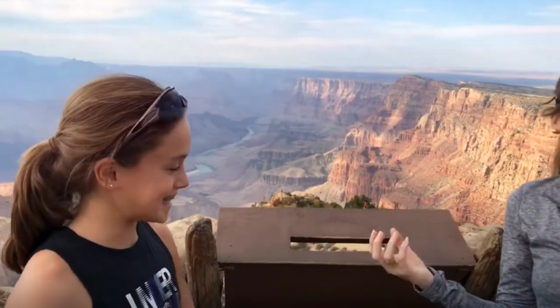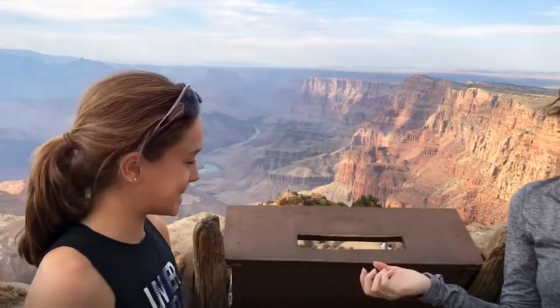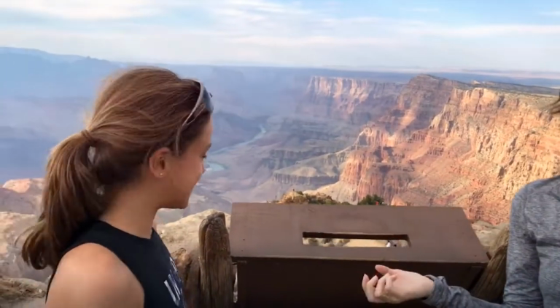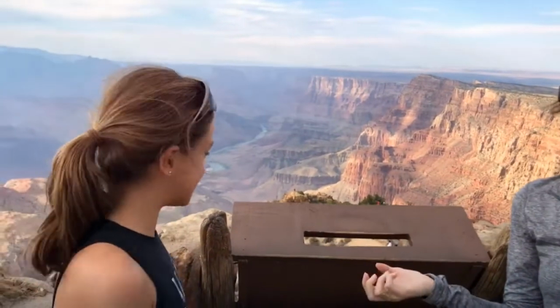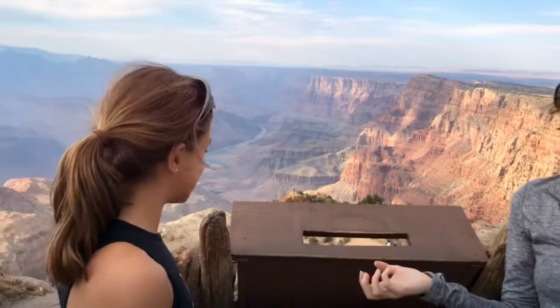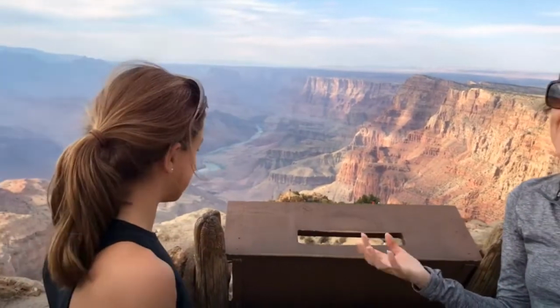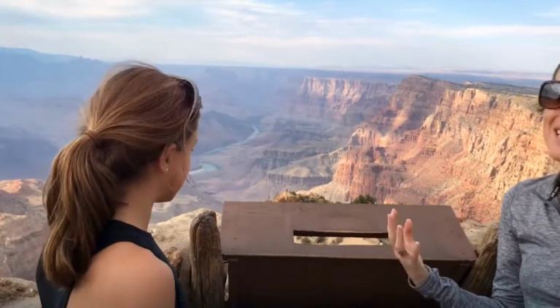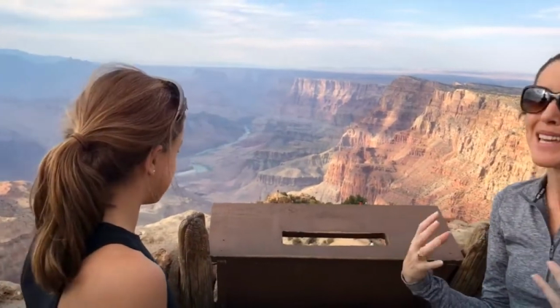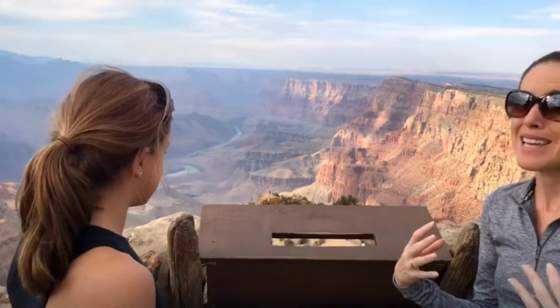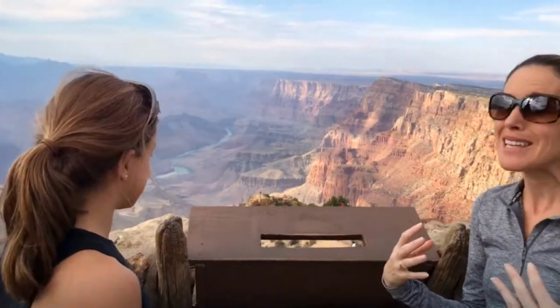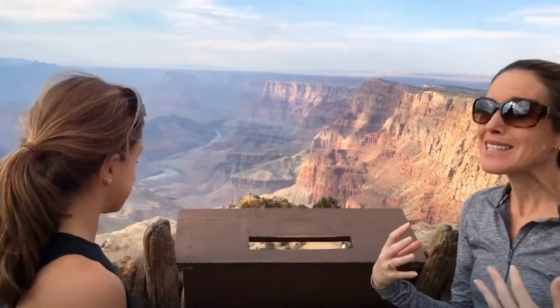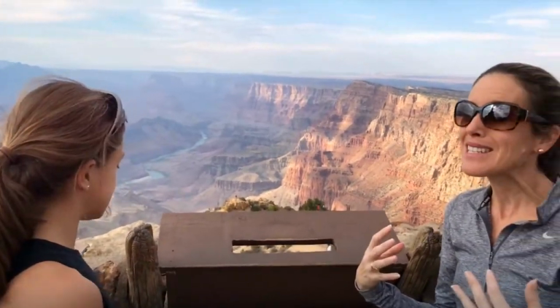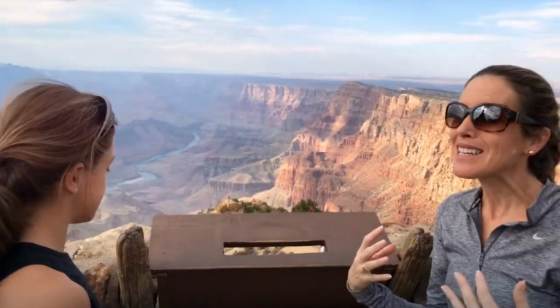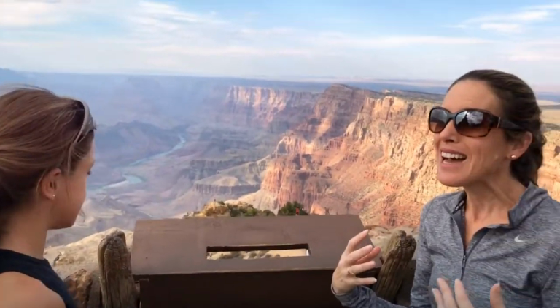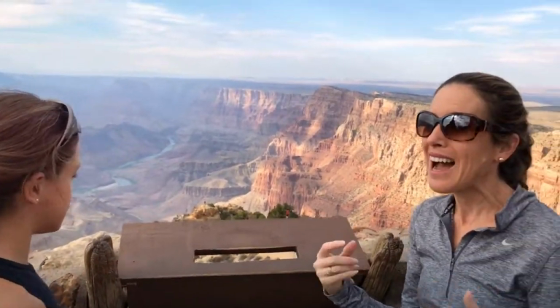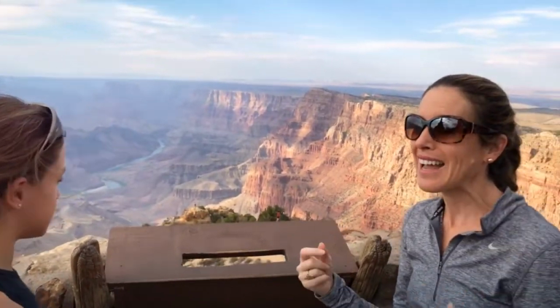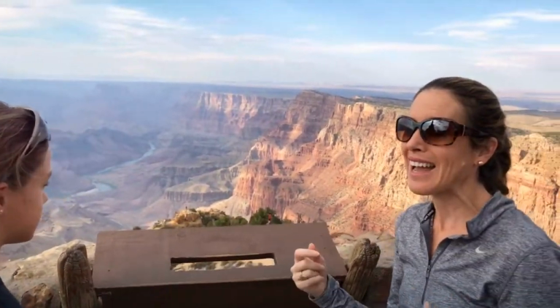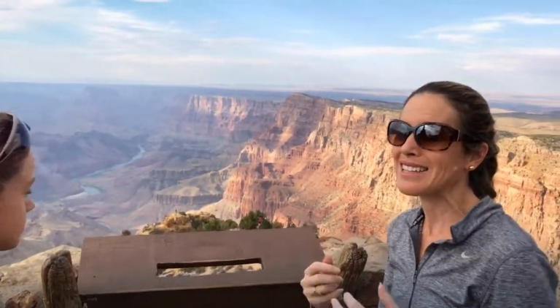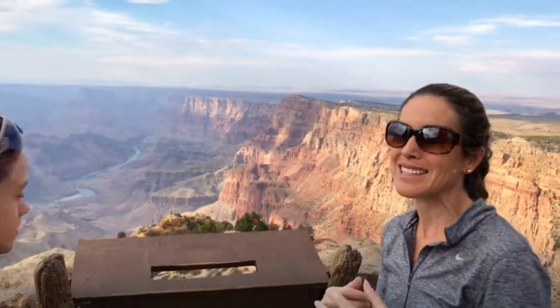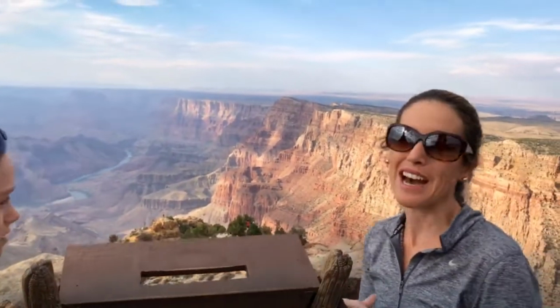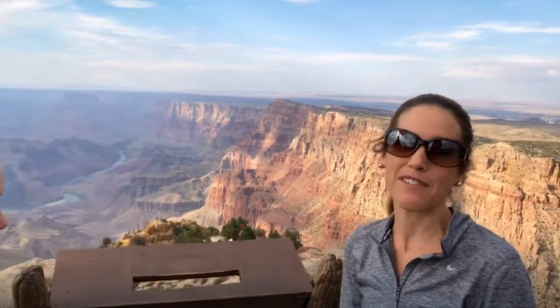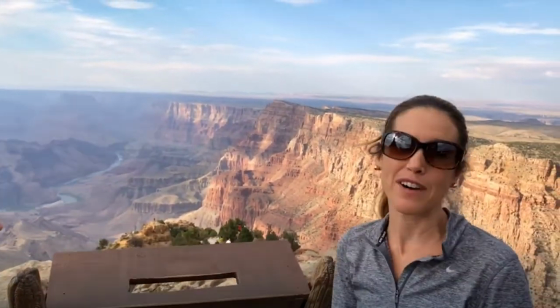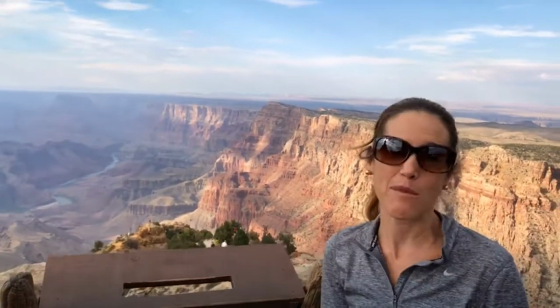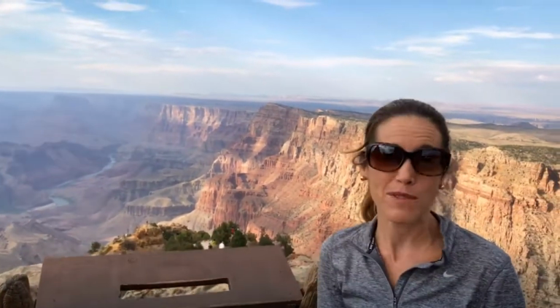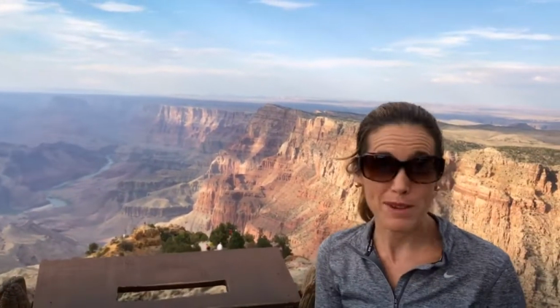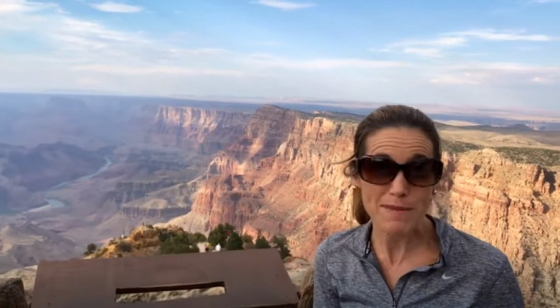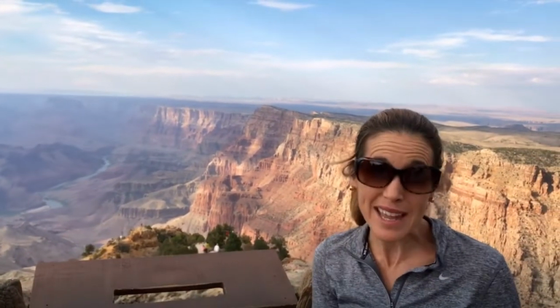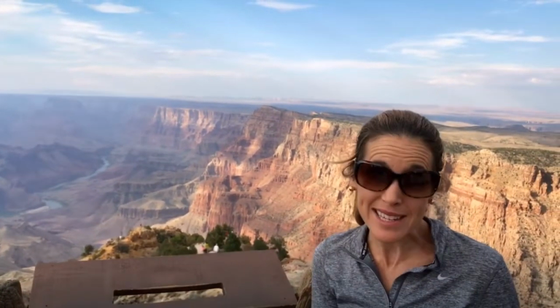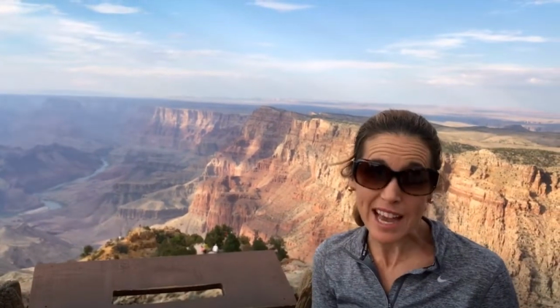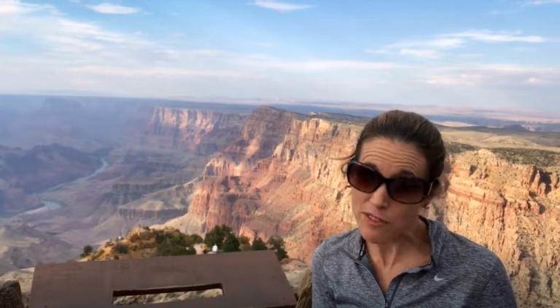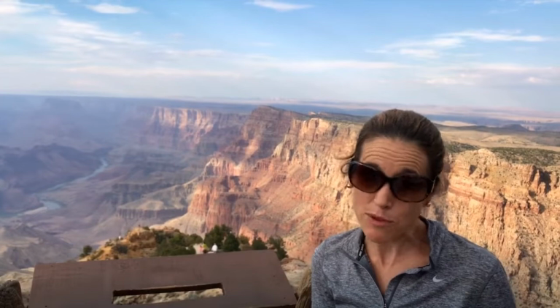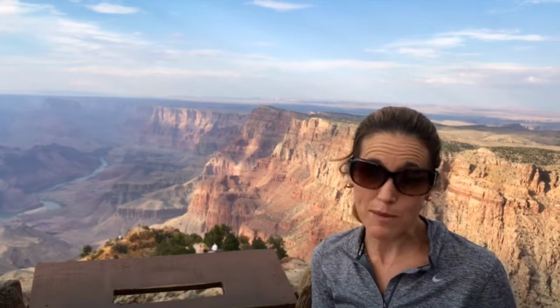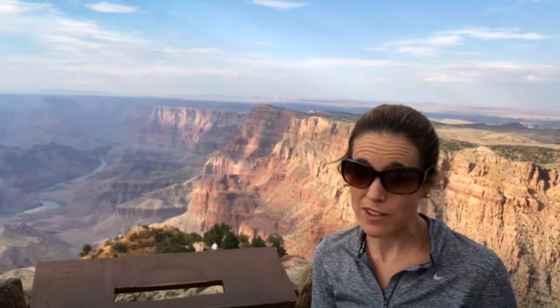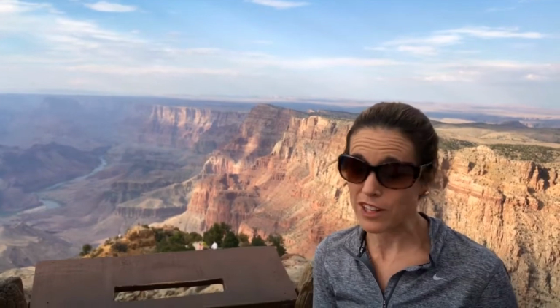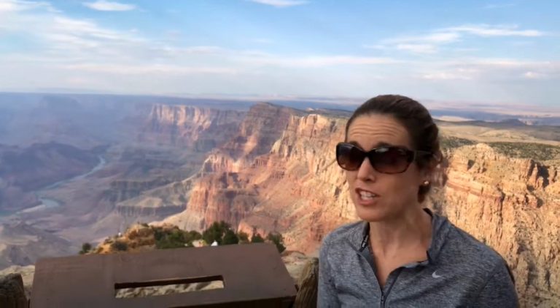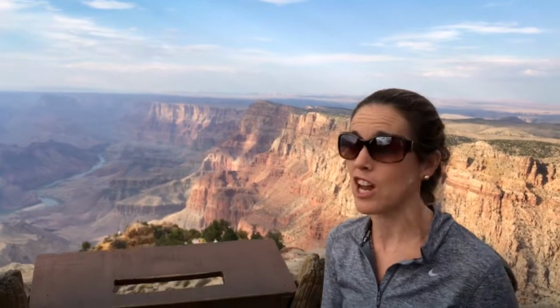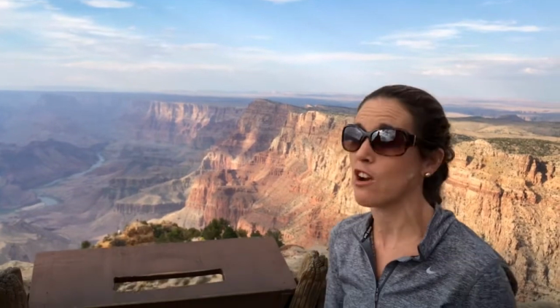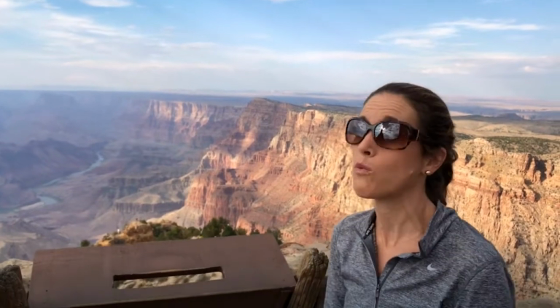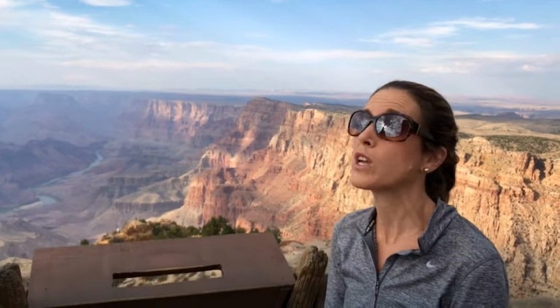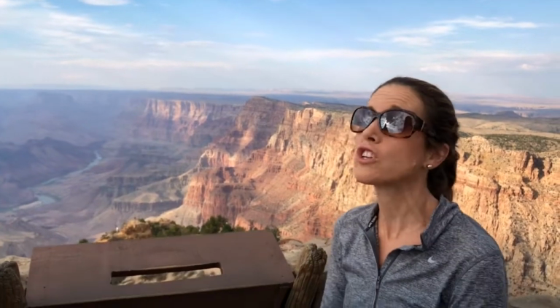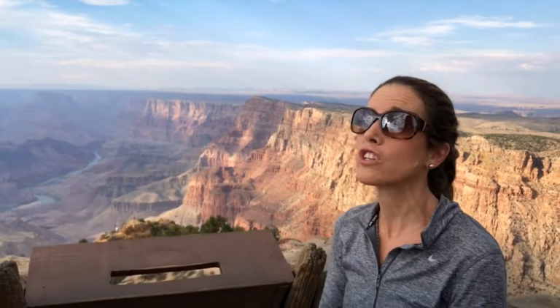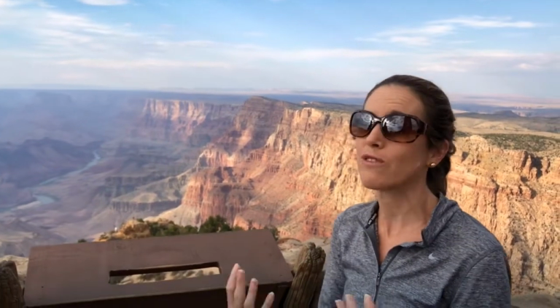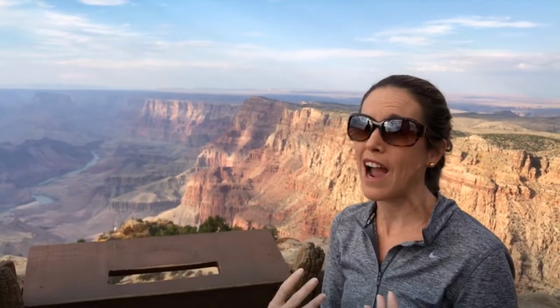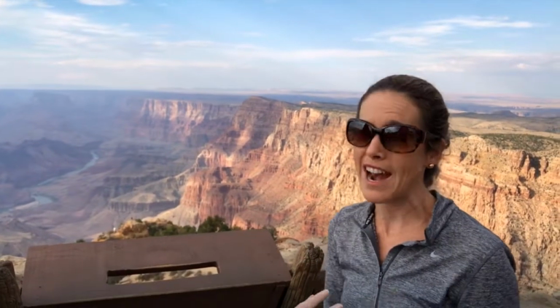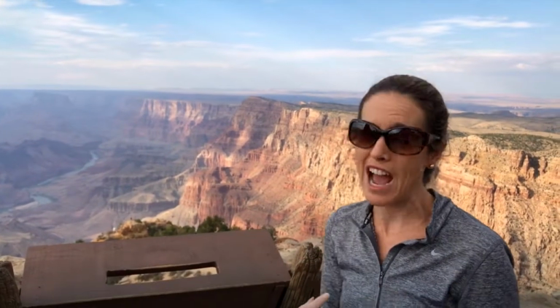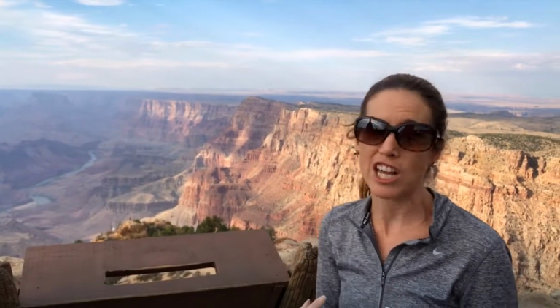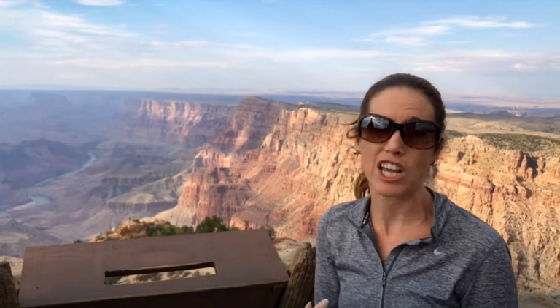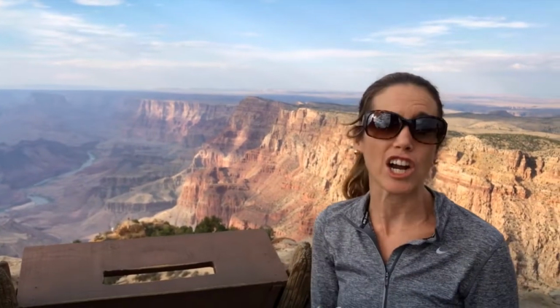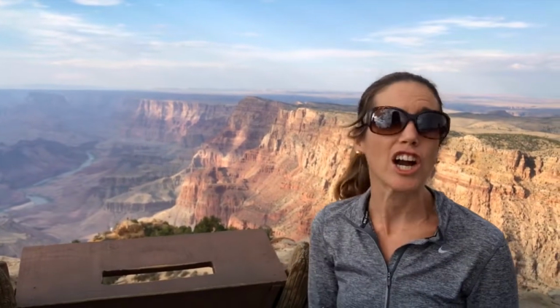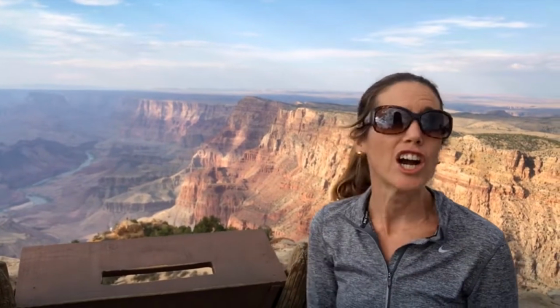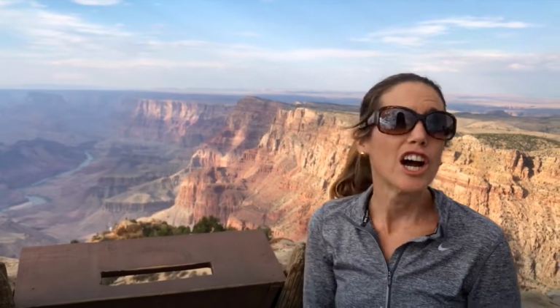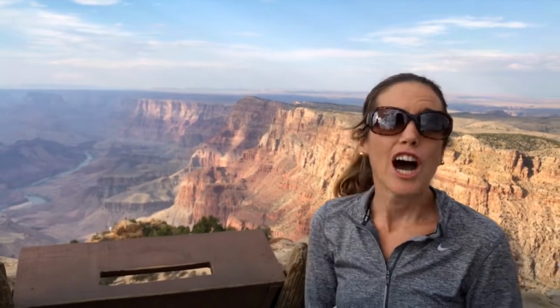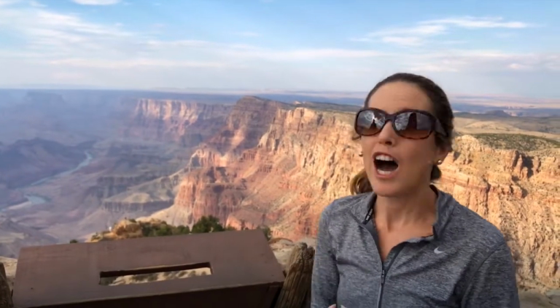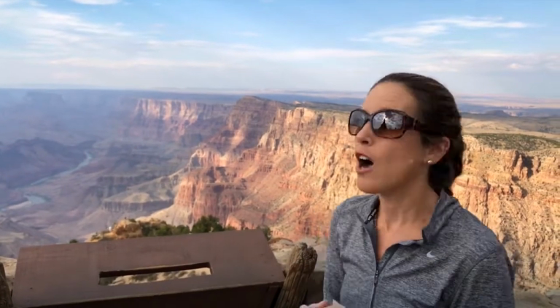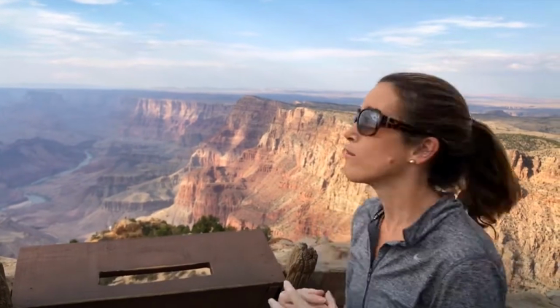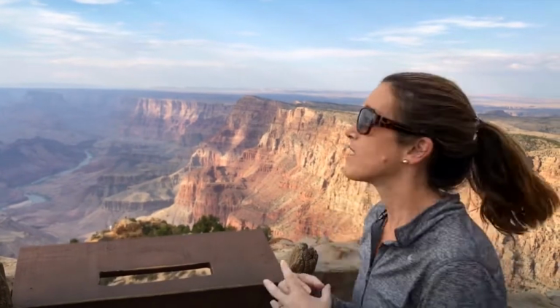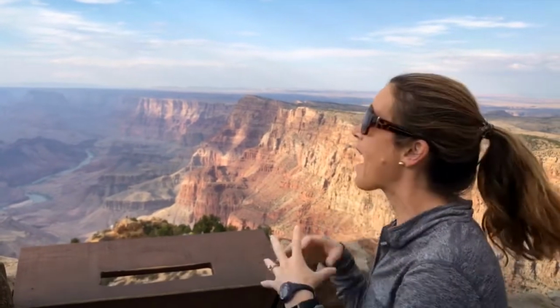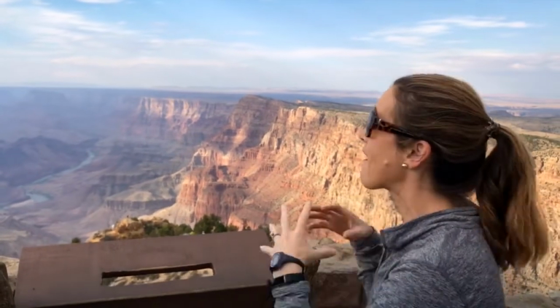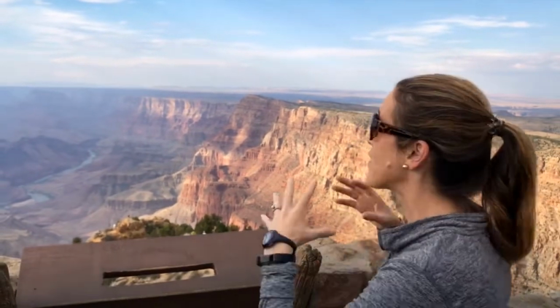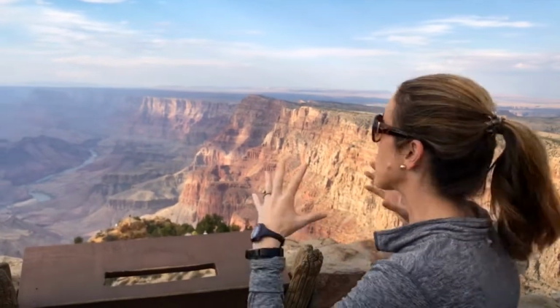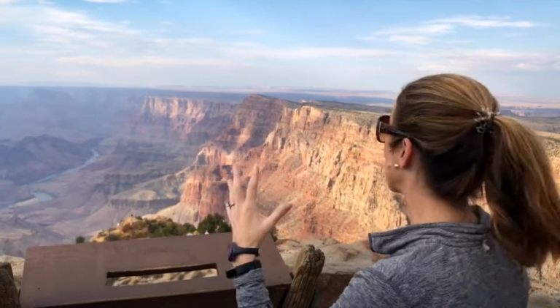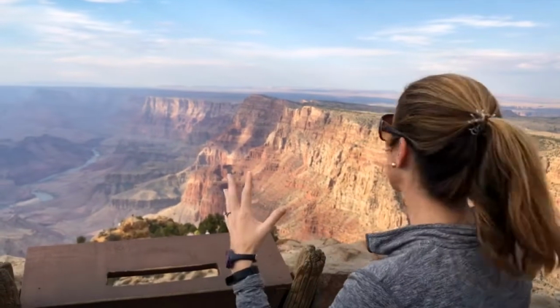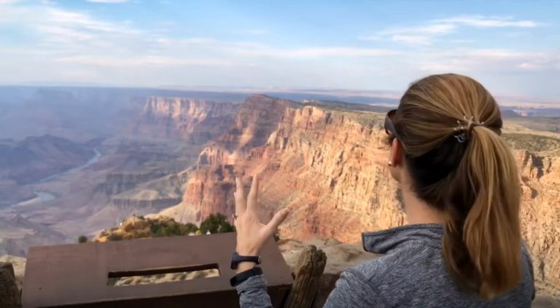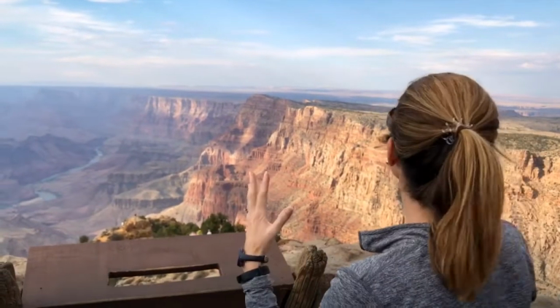It's 22 miles east of the main South Rim Village Center, and we took the ride out here to have this view.